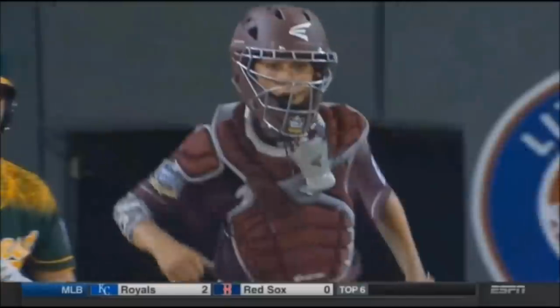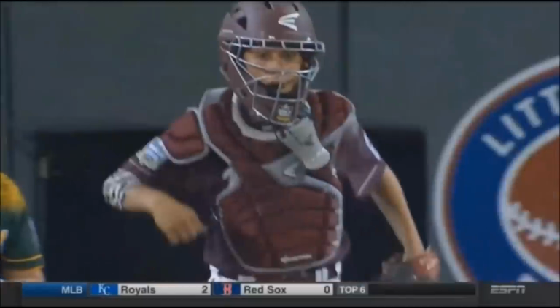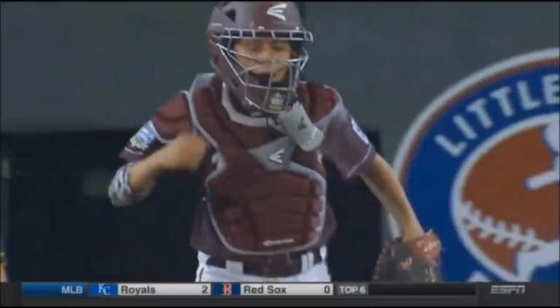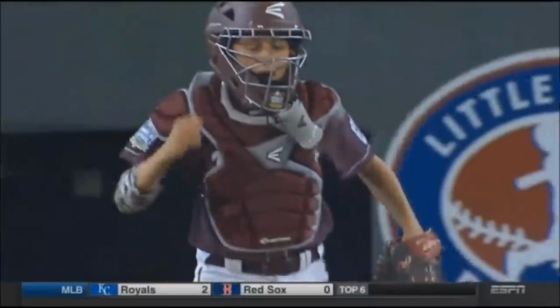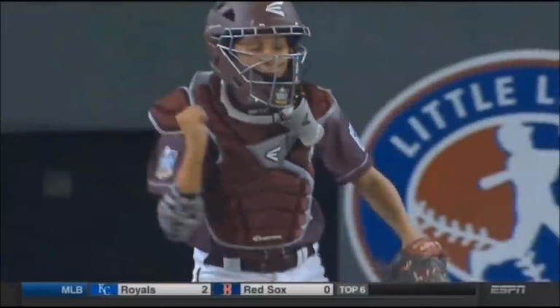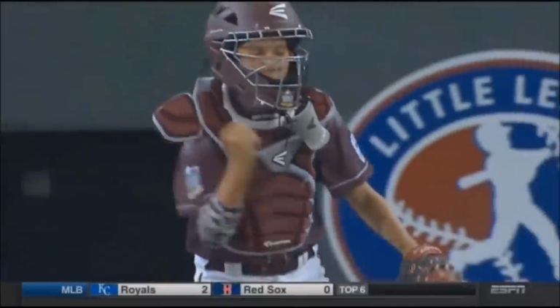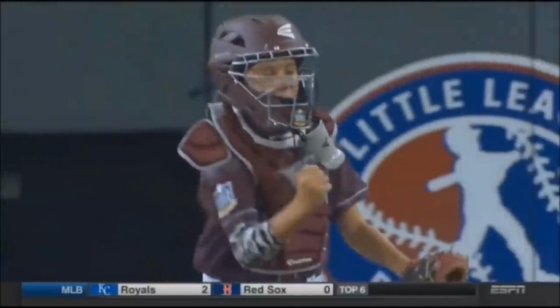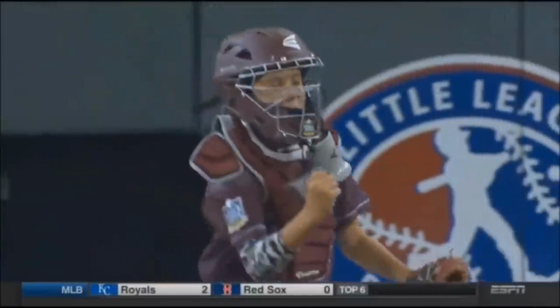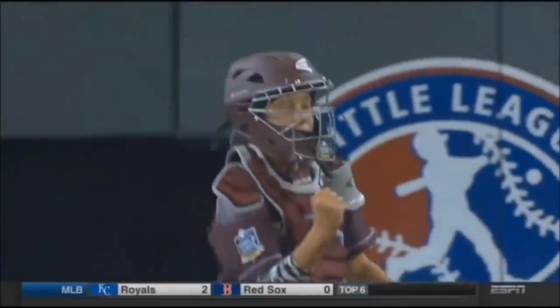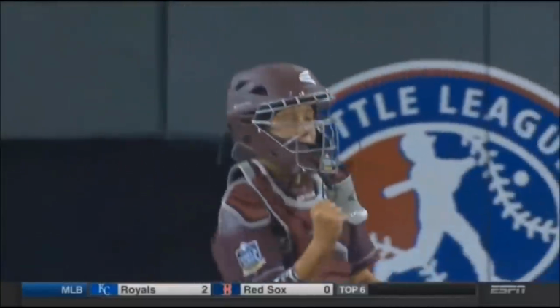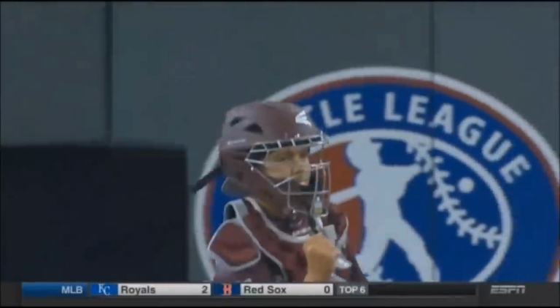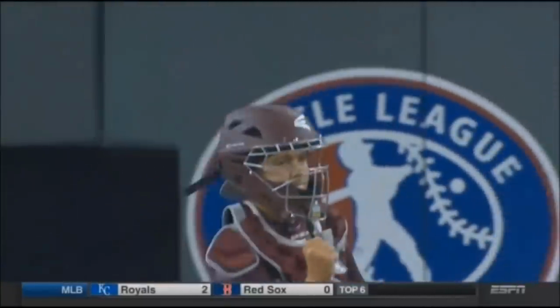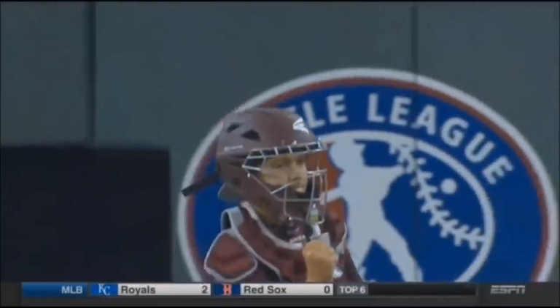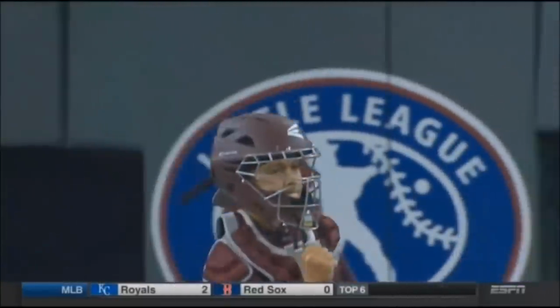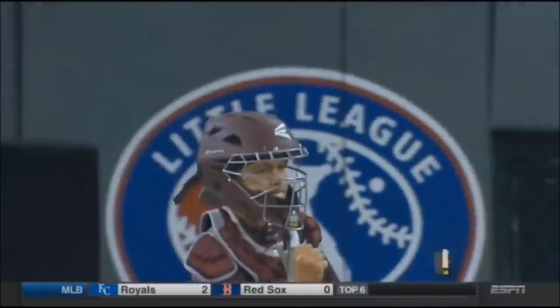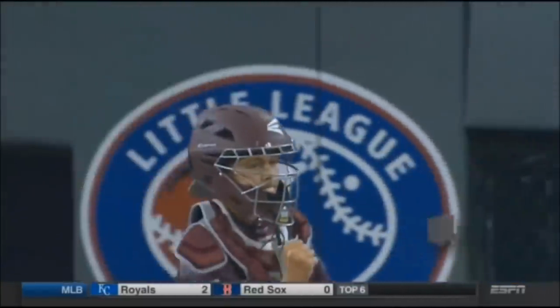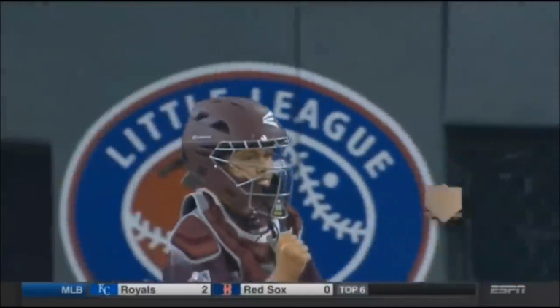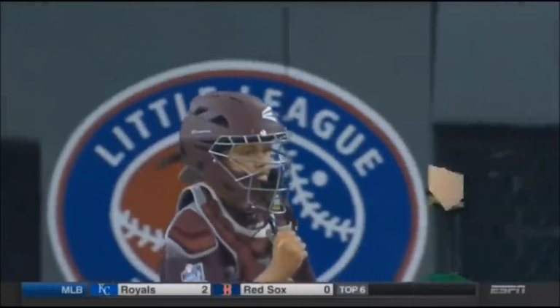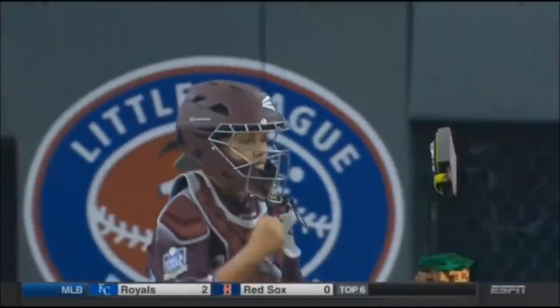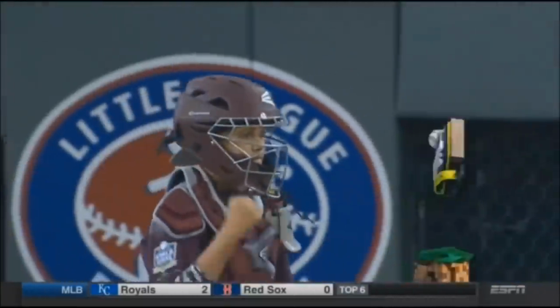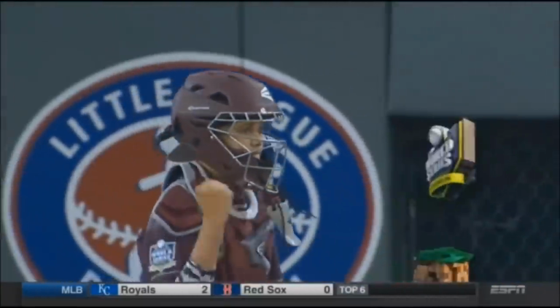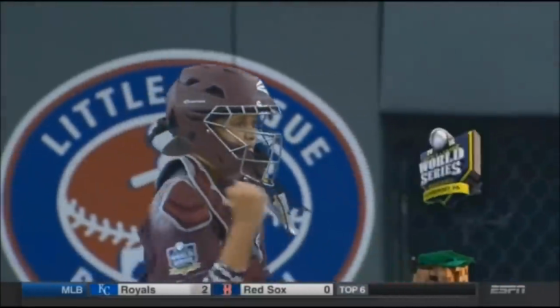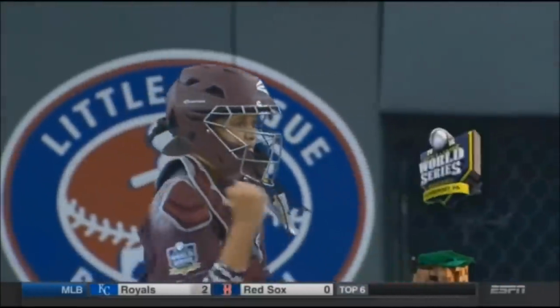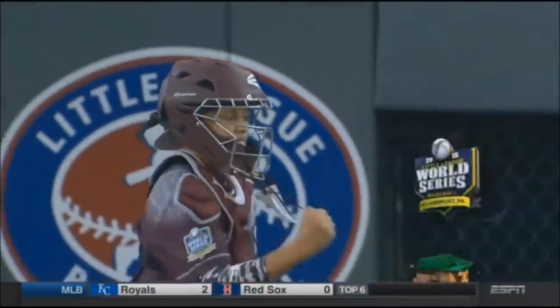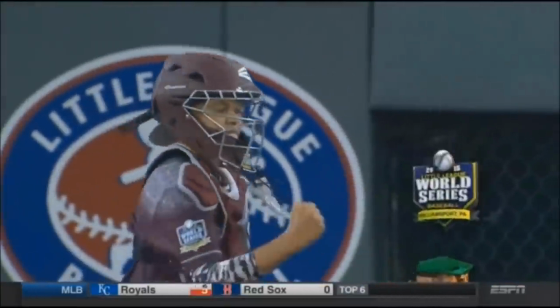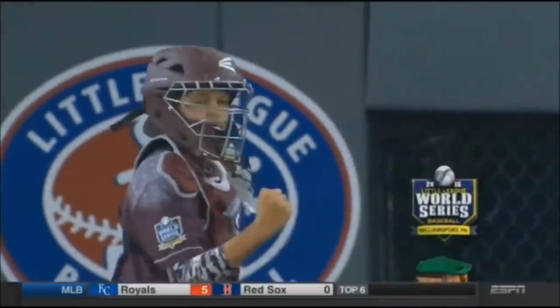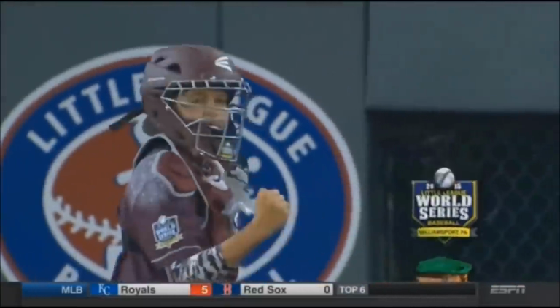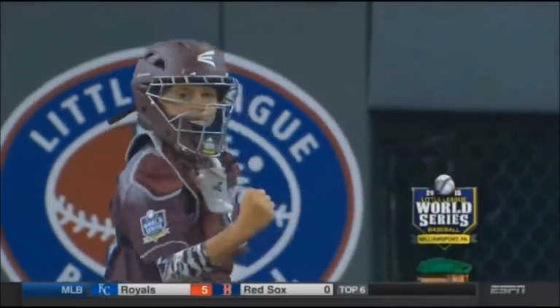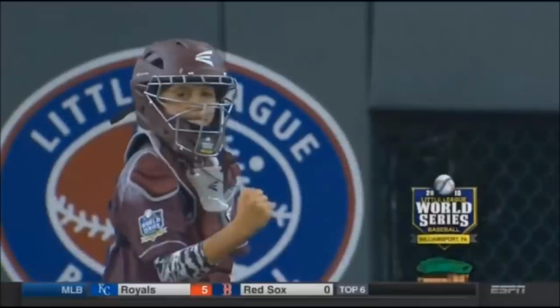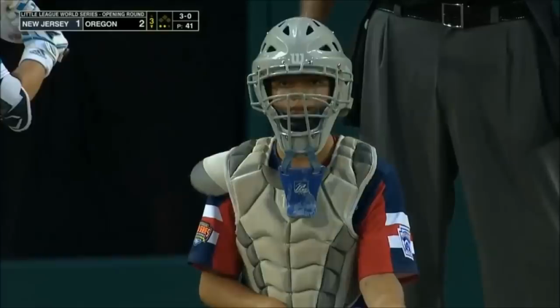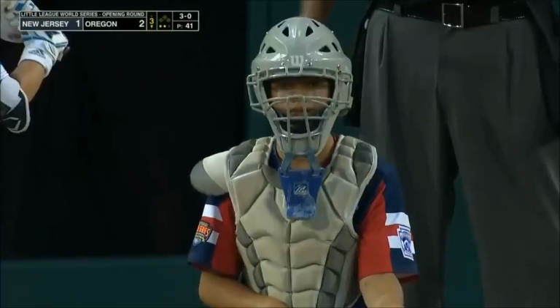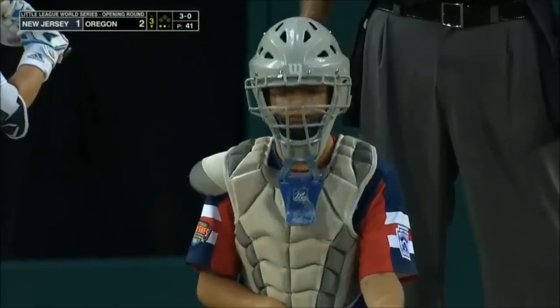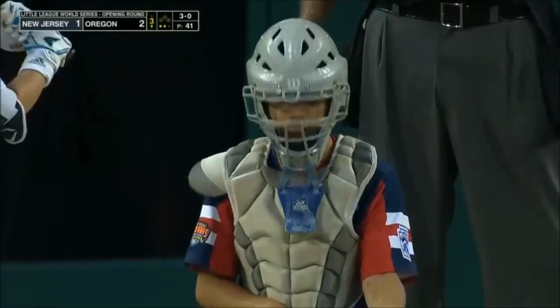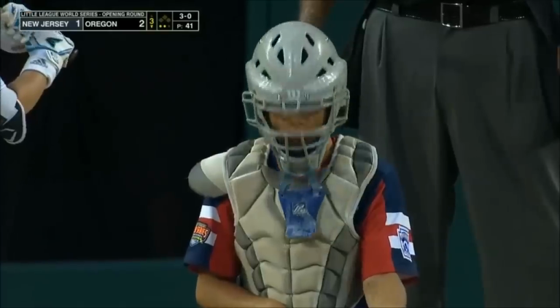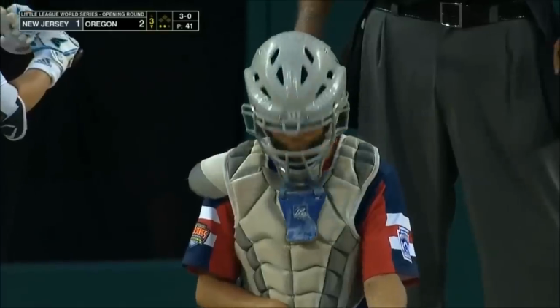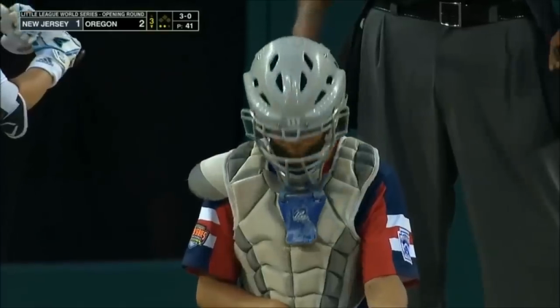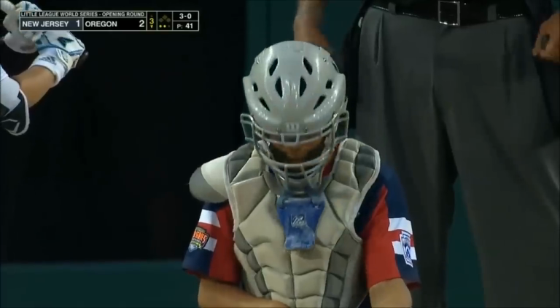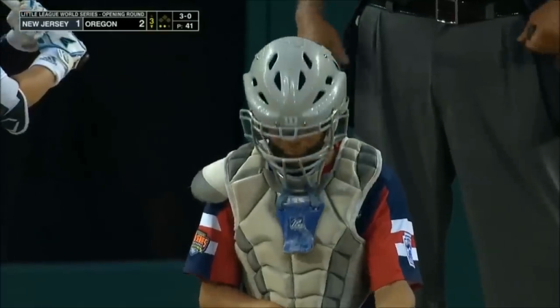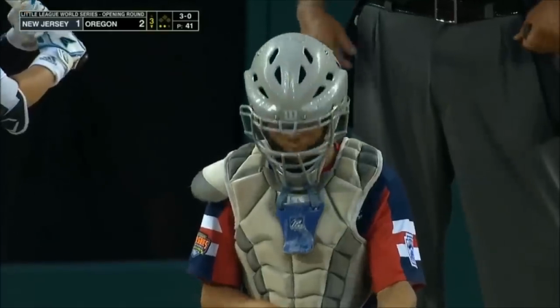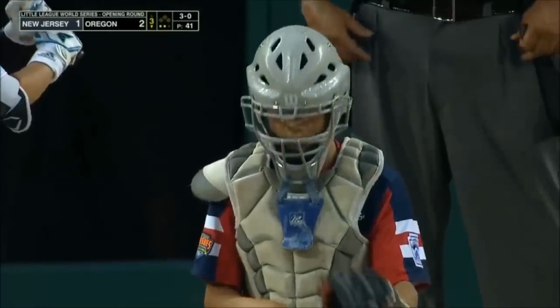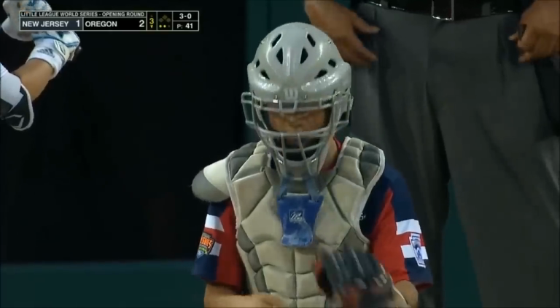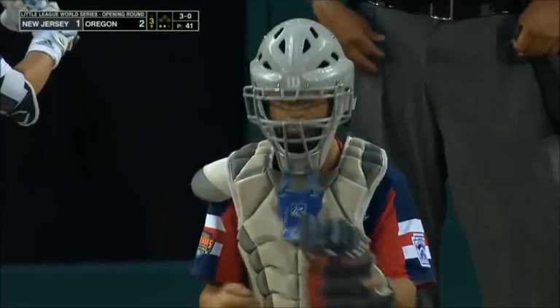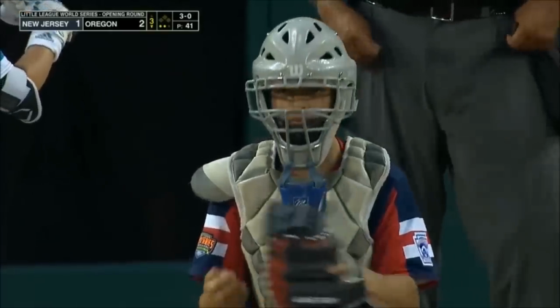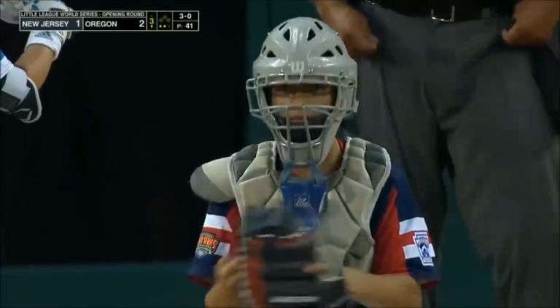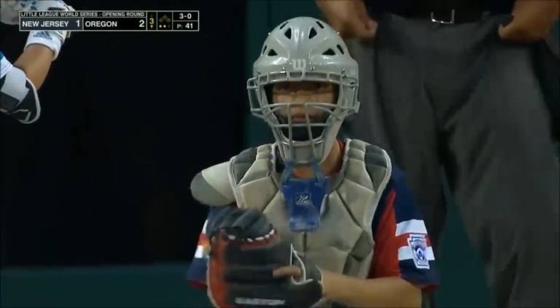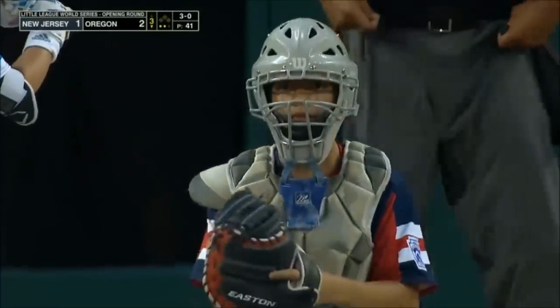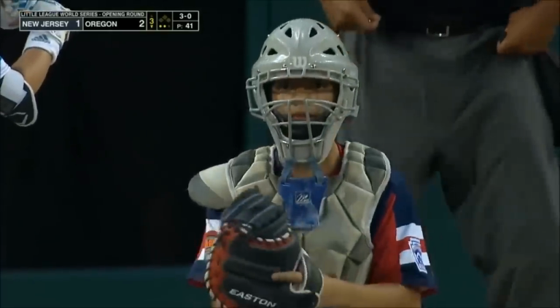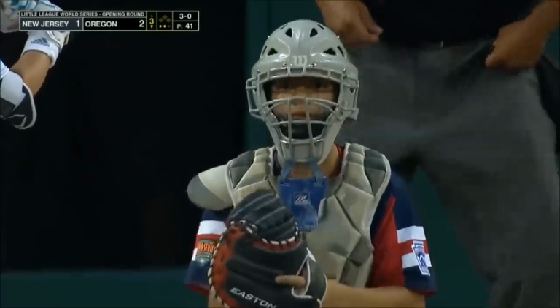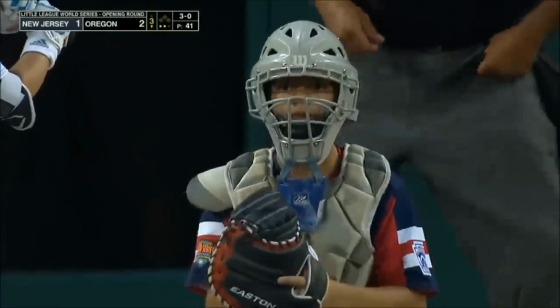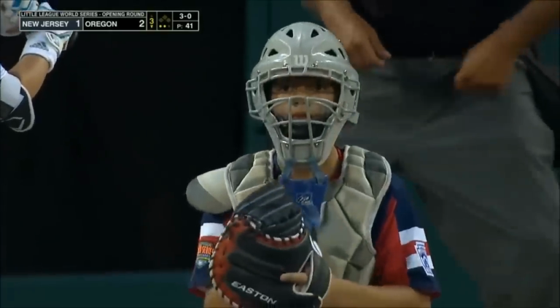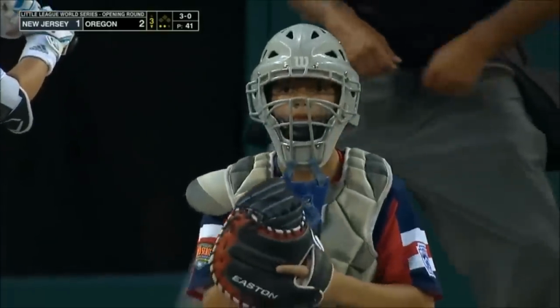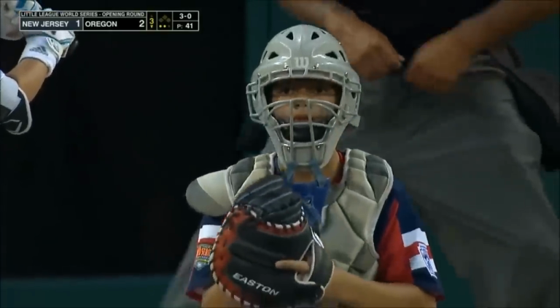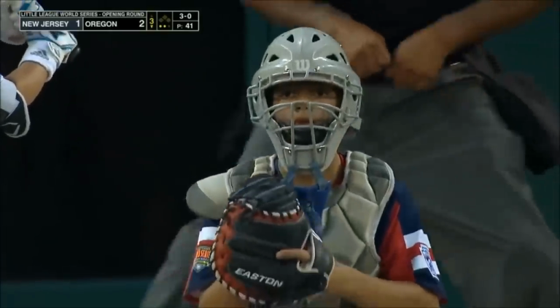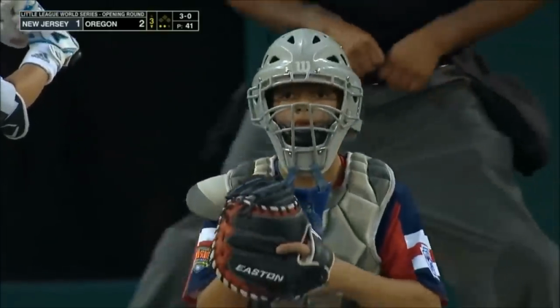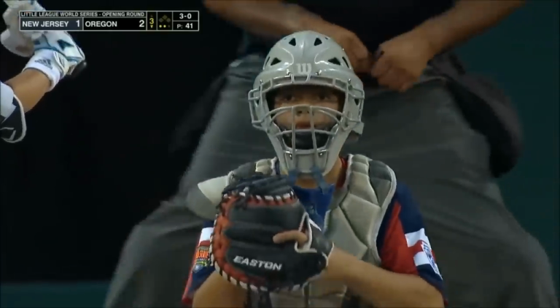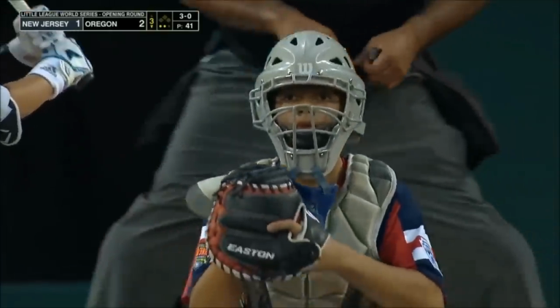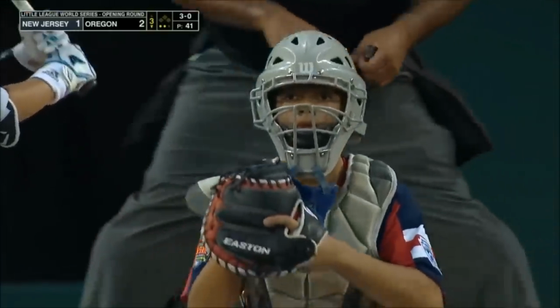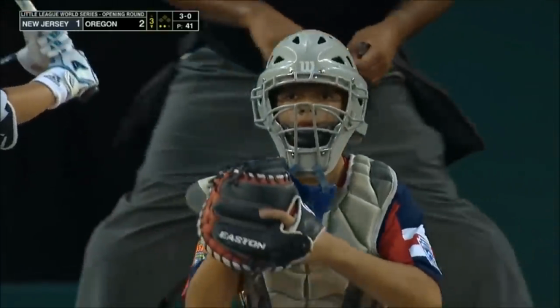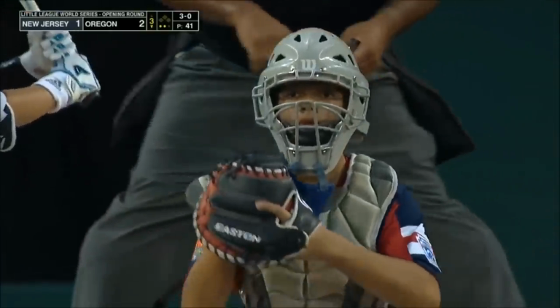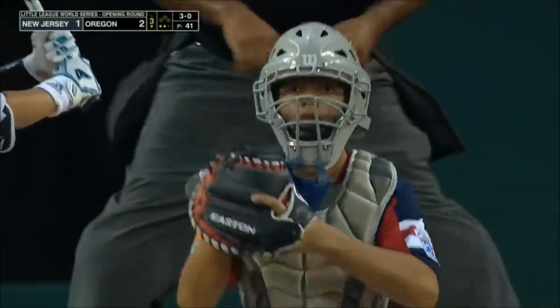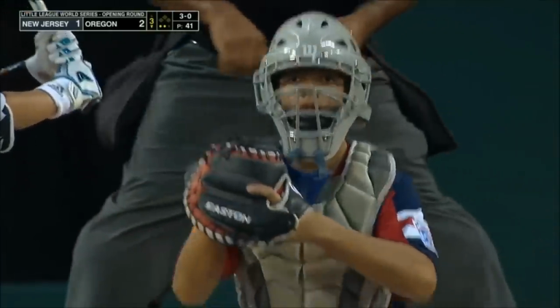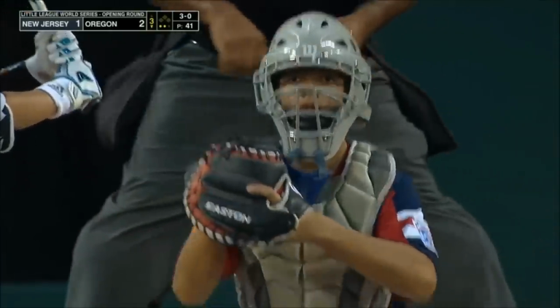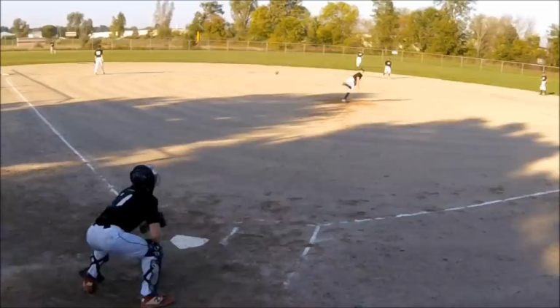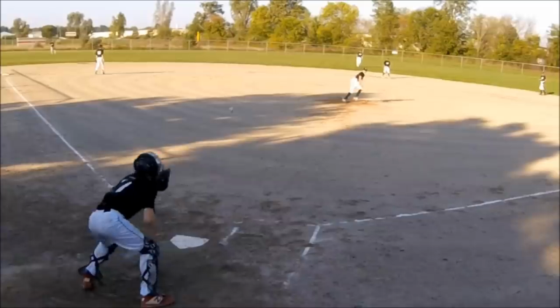You've probably seen this video. Check out this catcher's even more impressive move, coming up next.